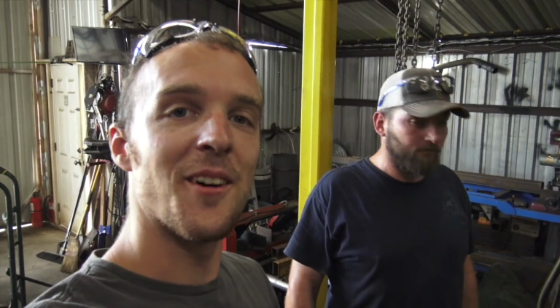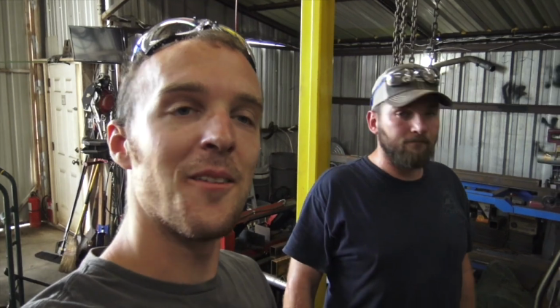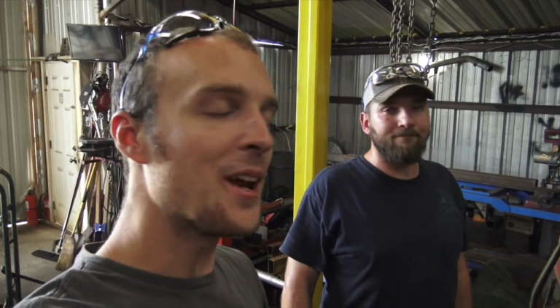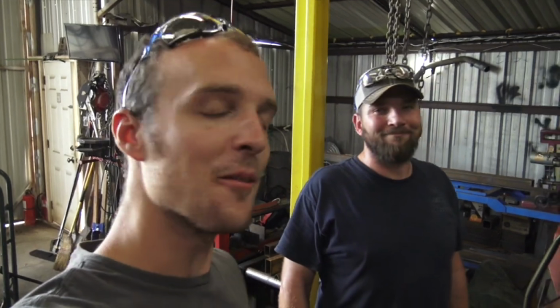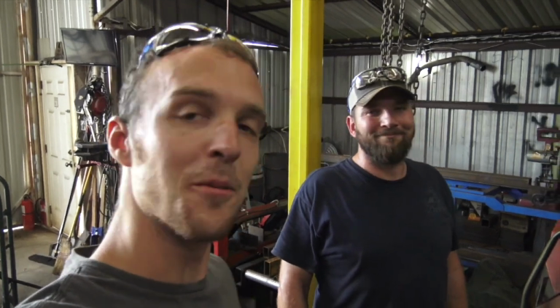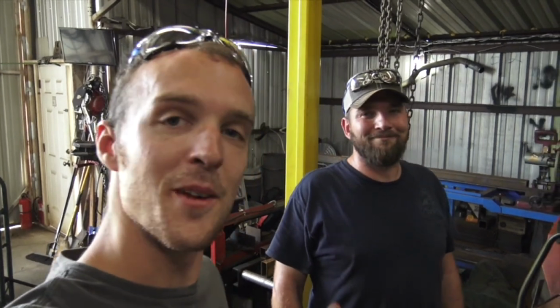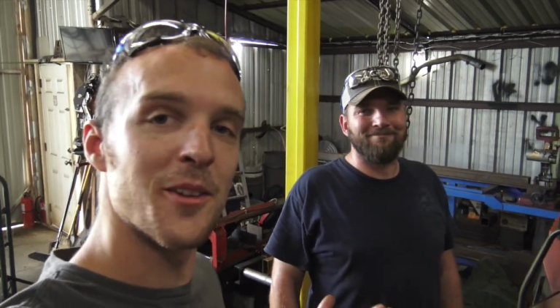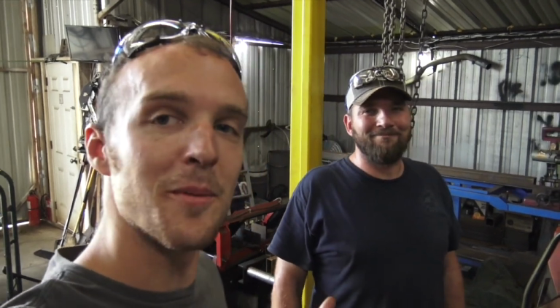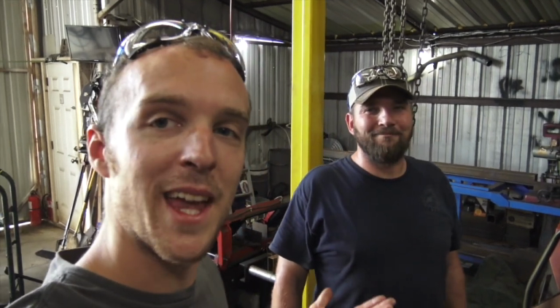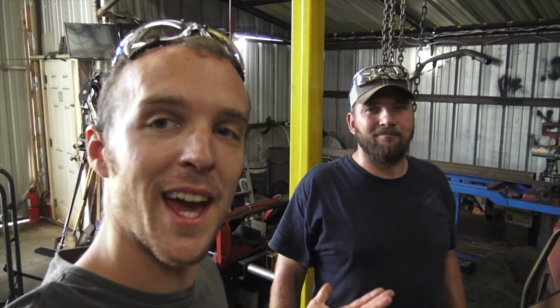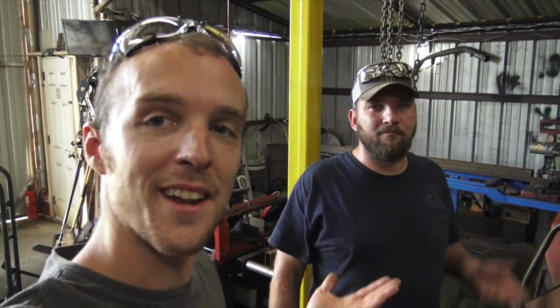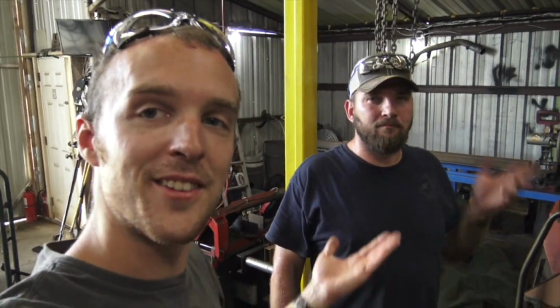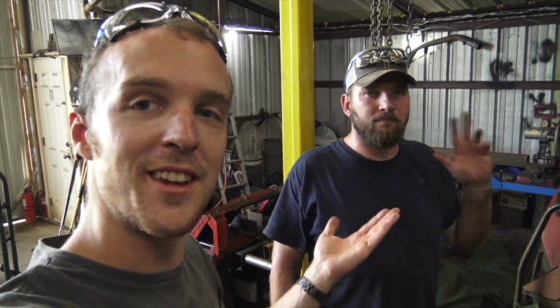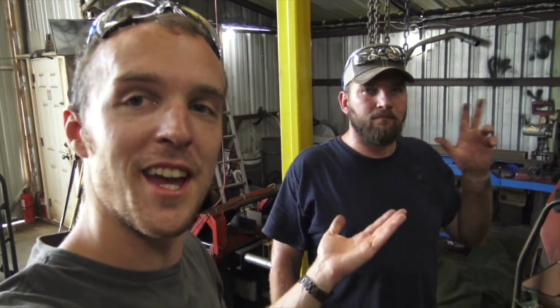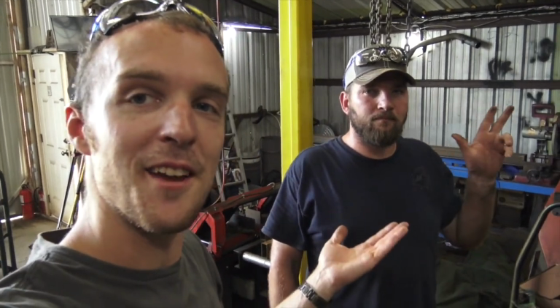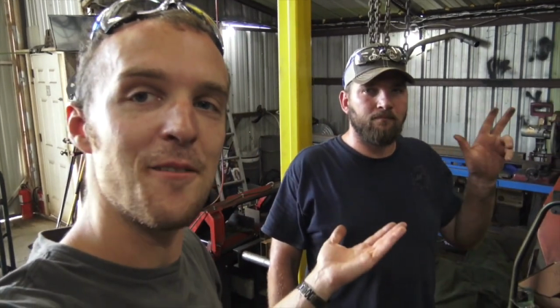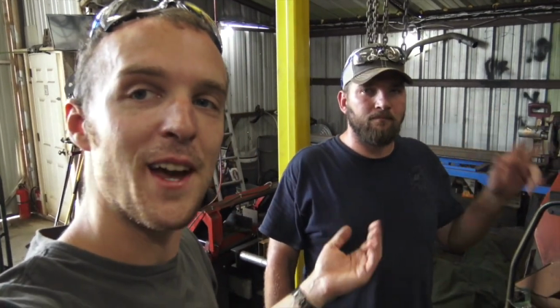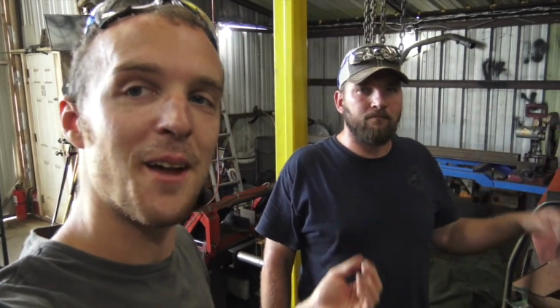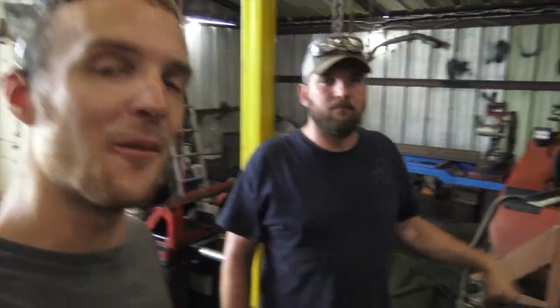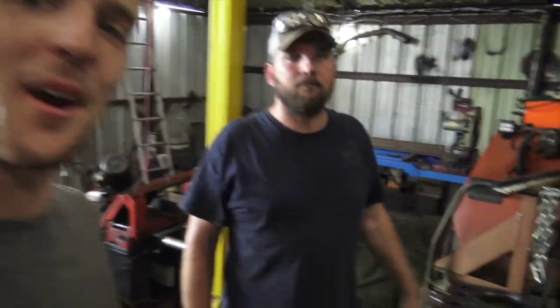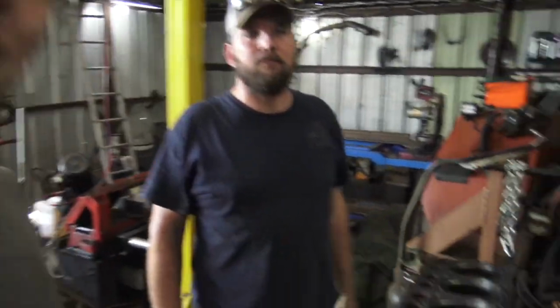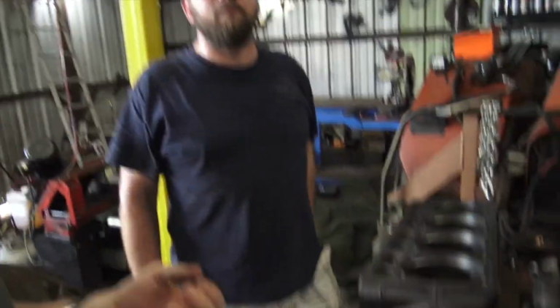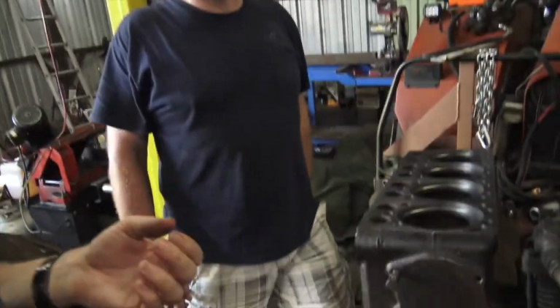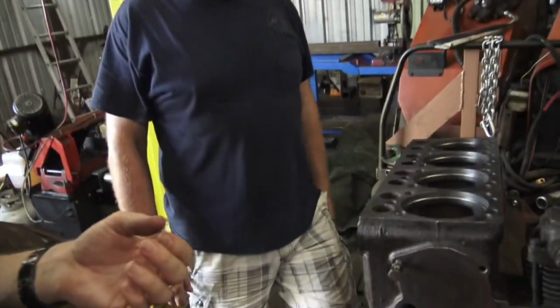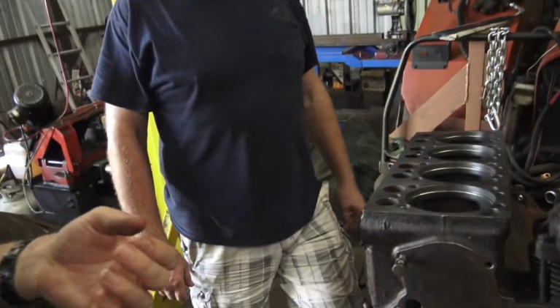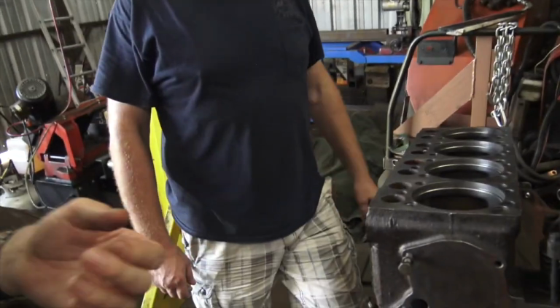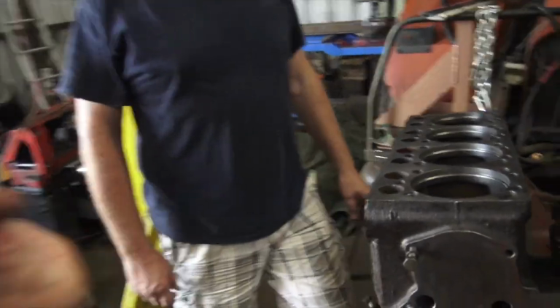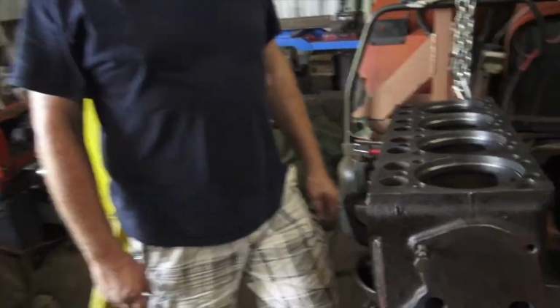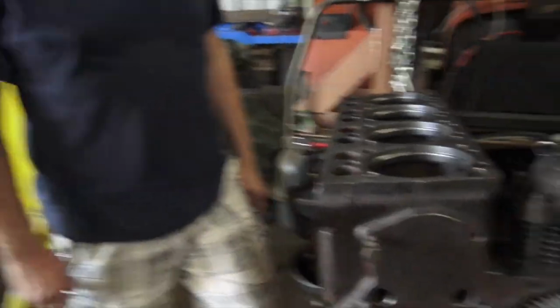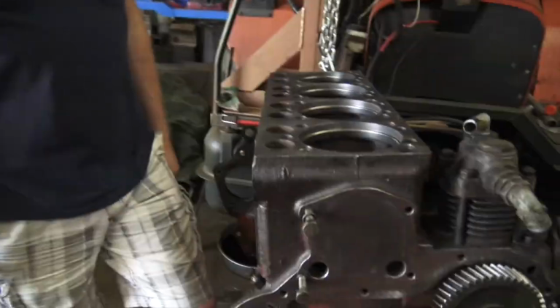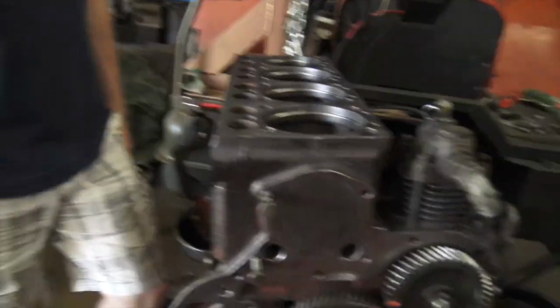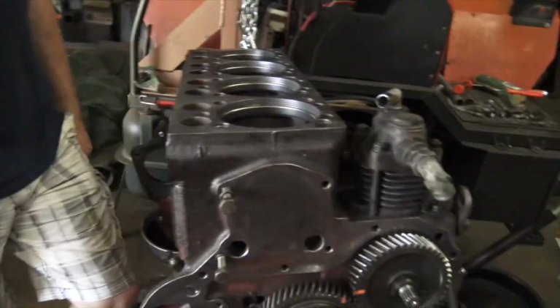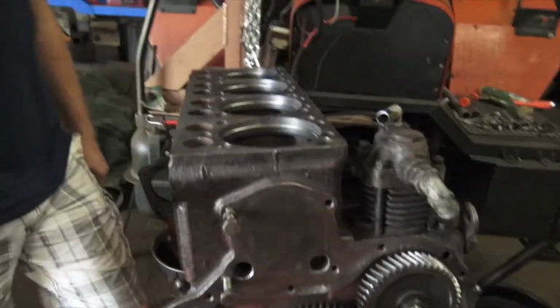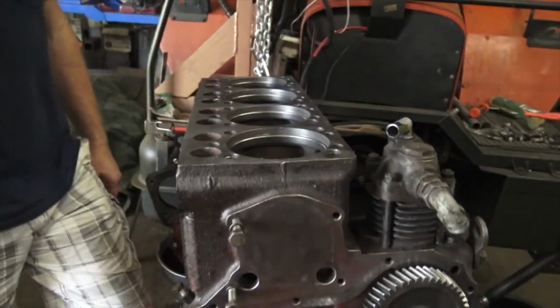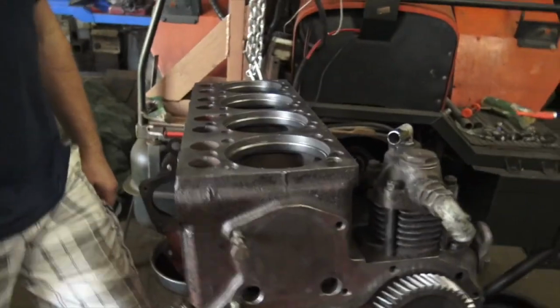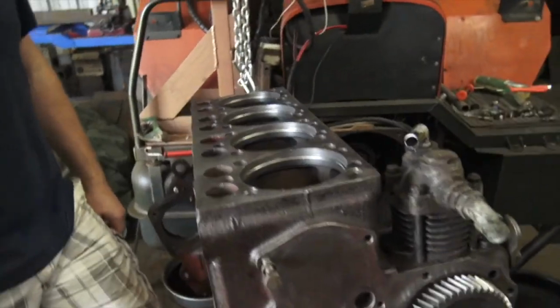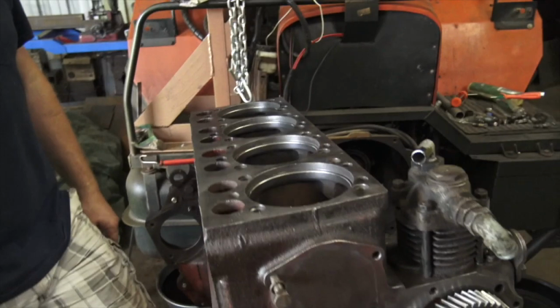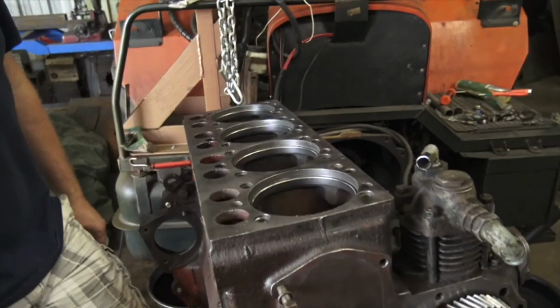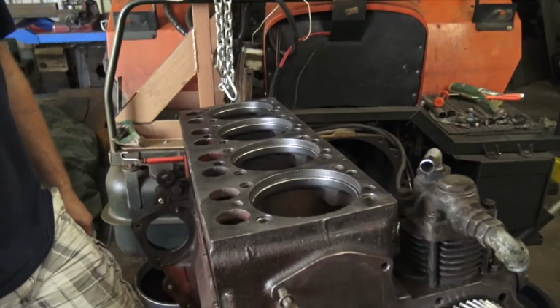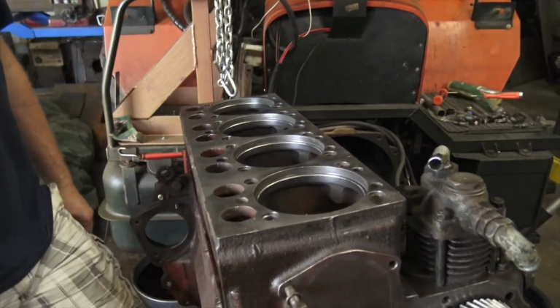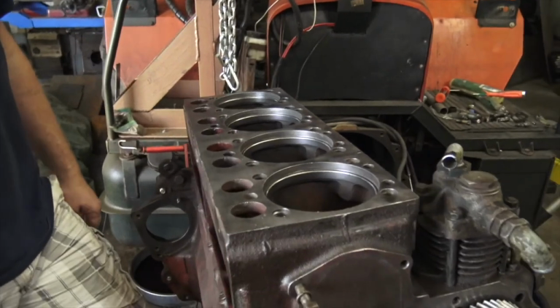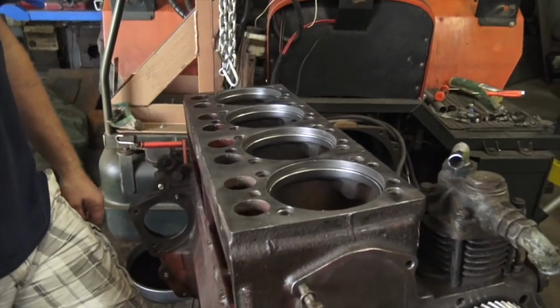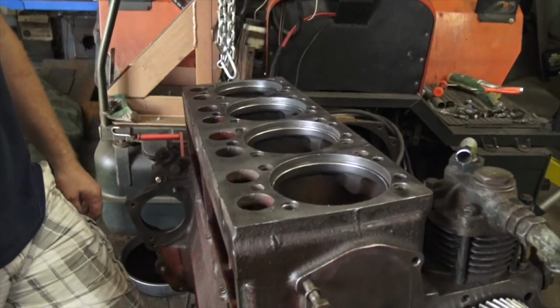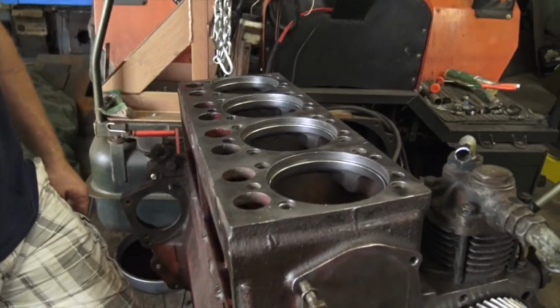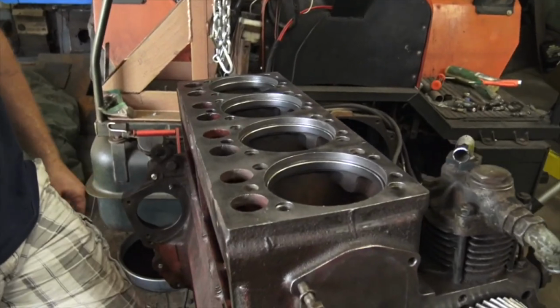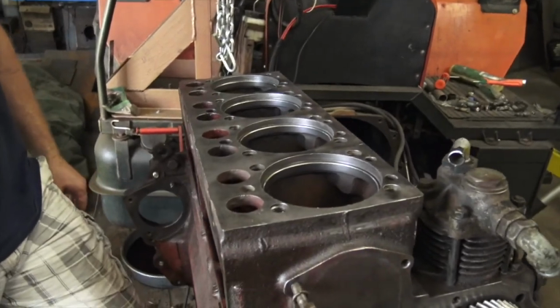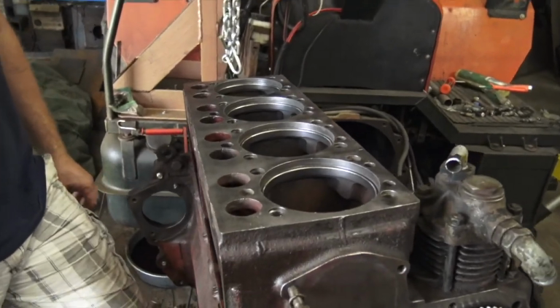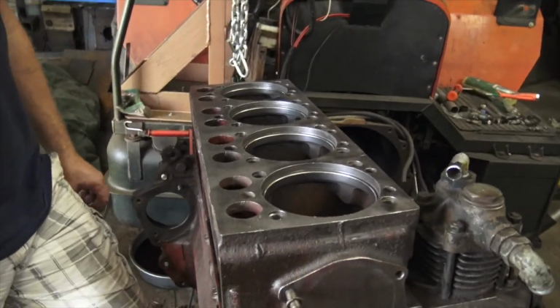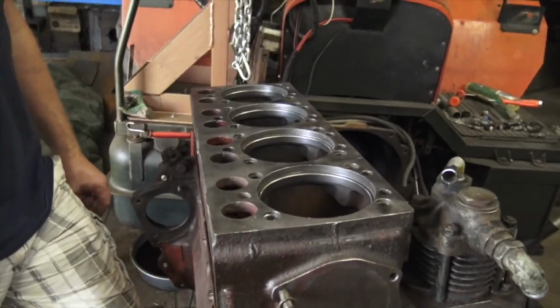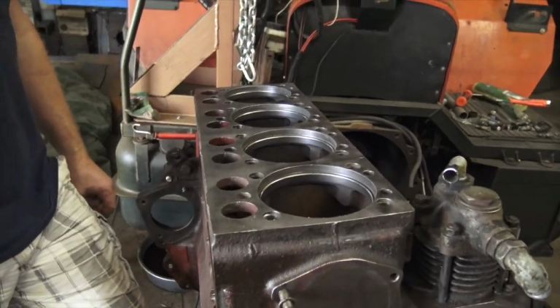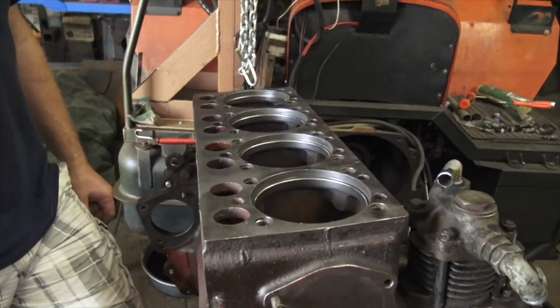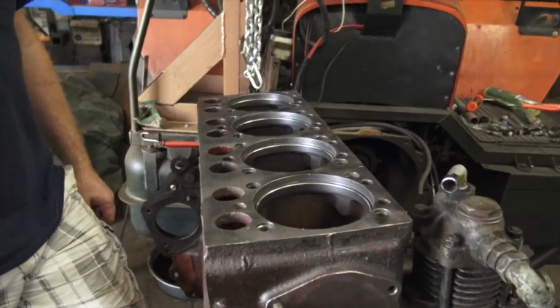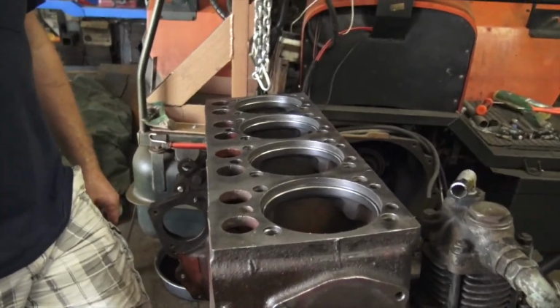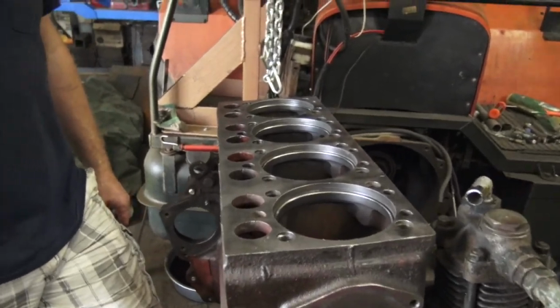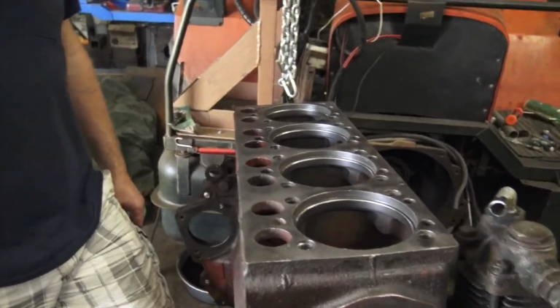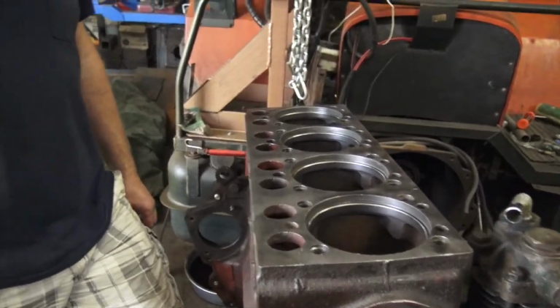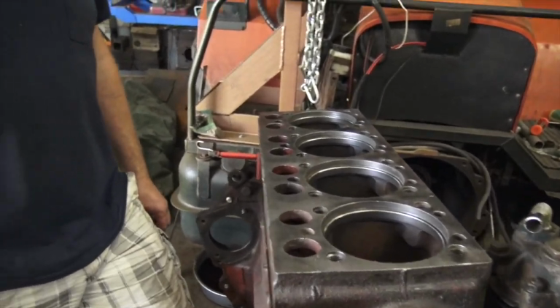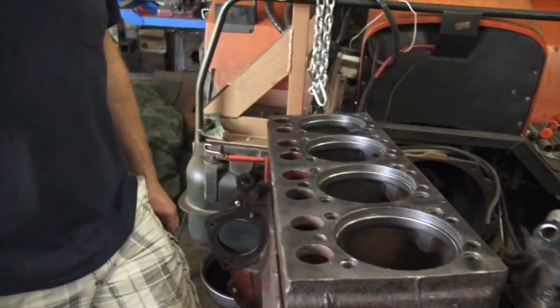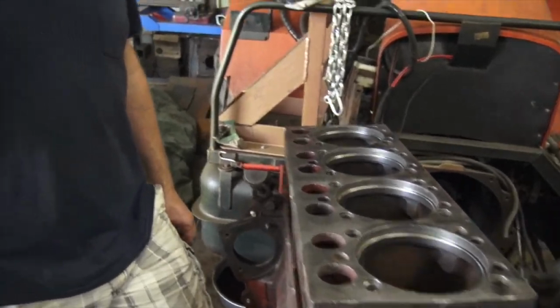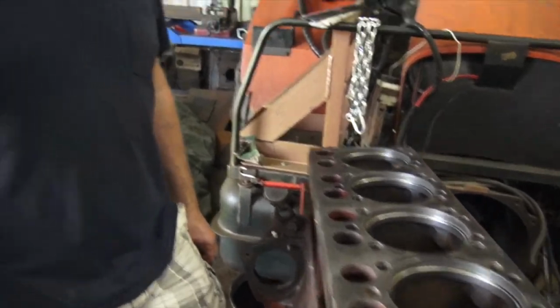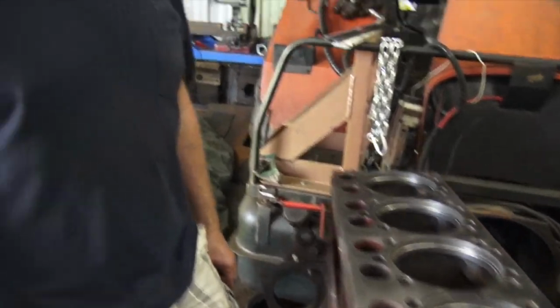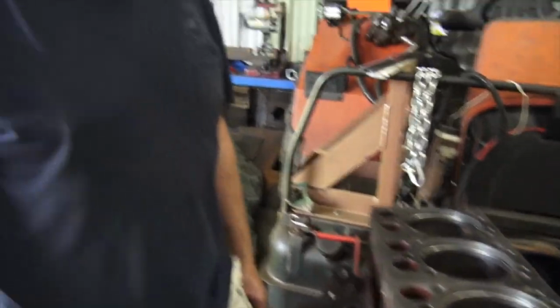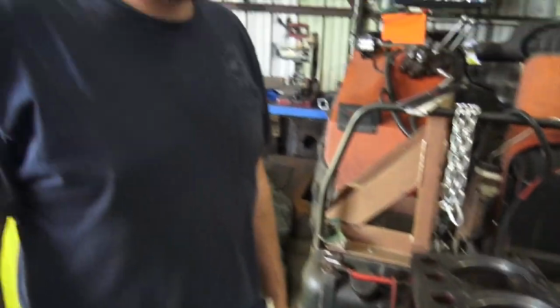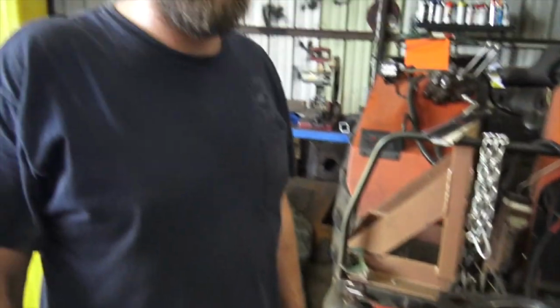I'm here with Mr. Mechanic Steve, and we are rebuilding the engine on this tractor. Steve, I understand you're going to show us something pretty cool here.